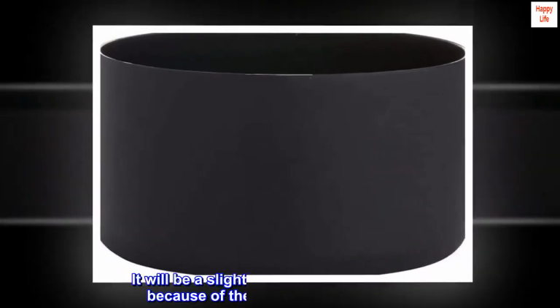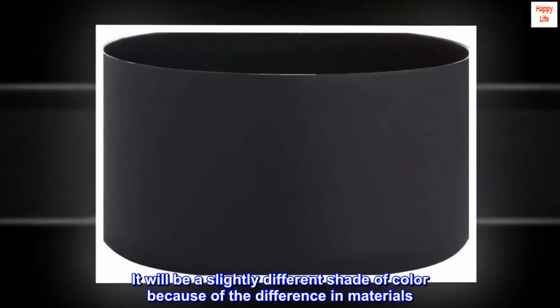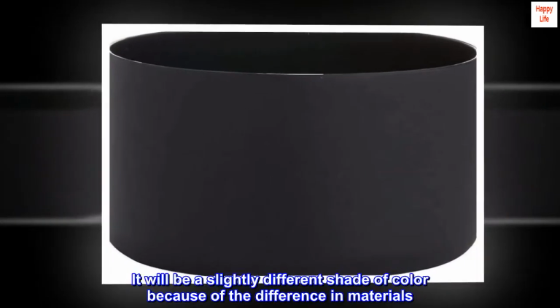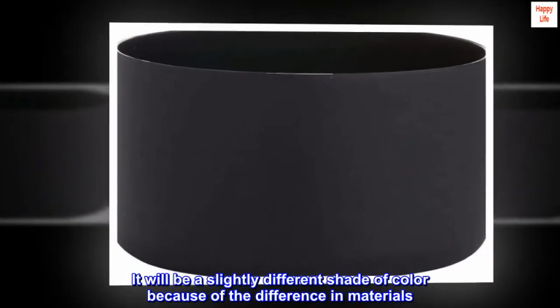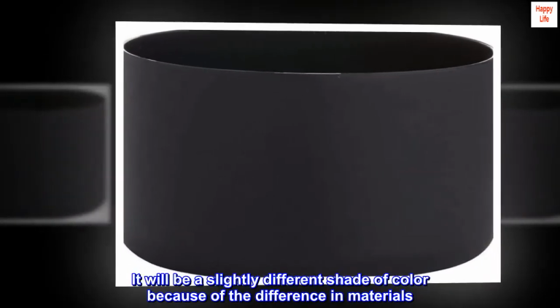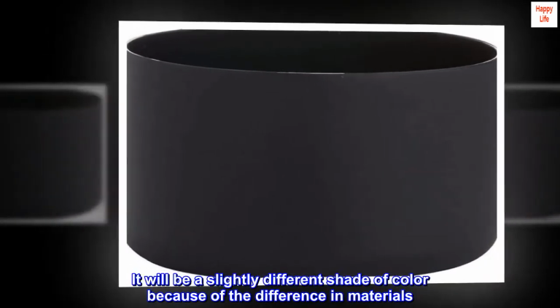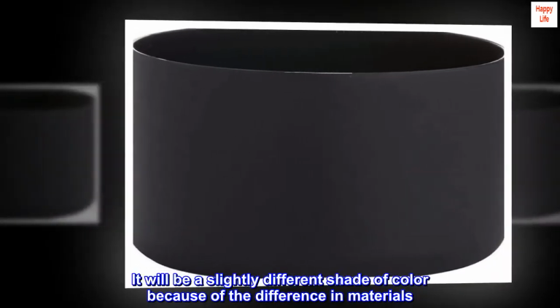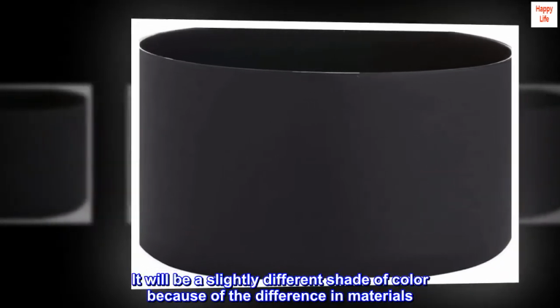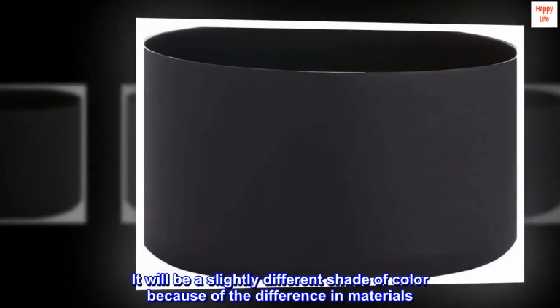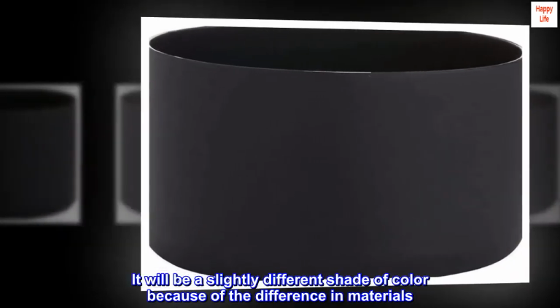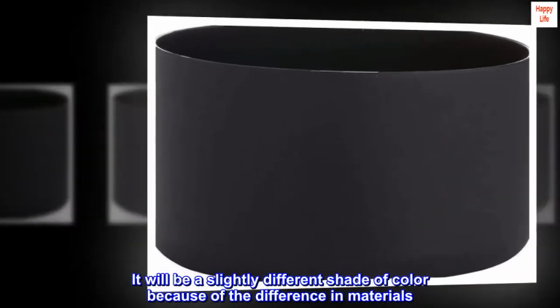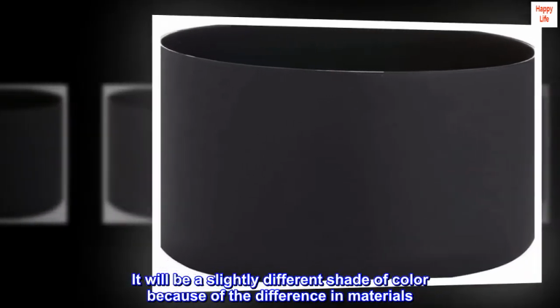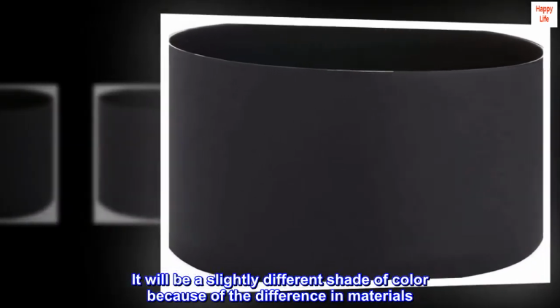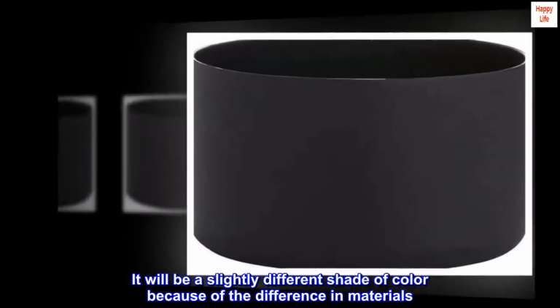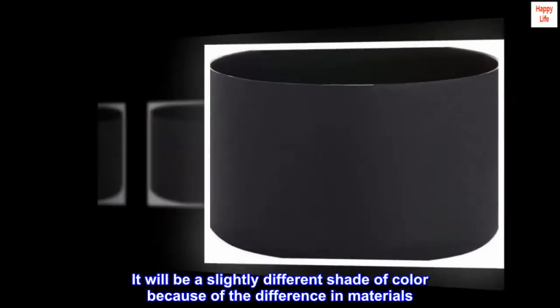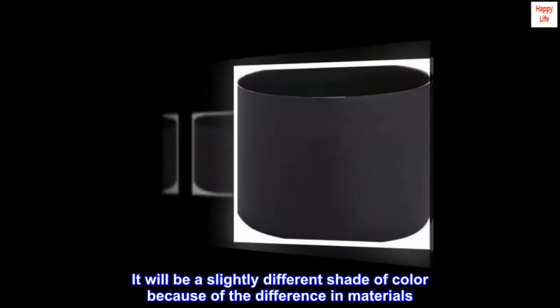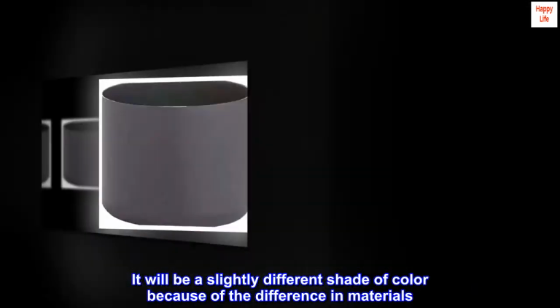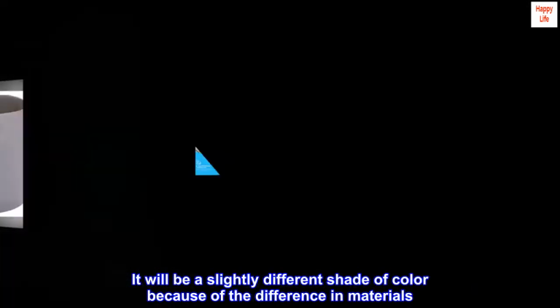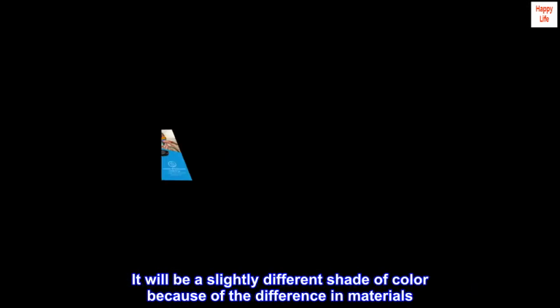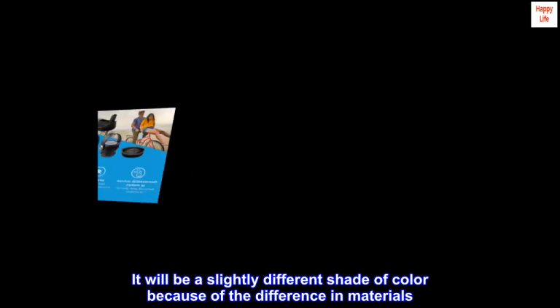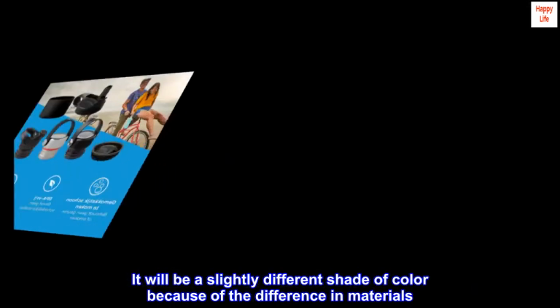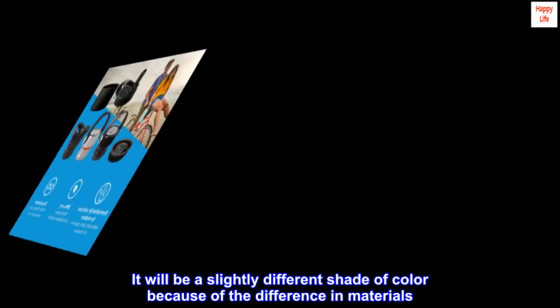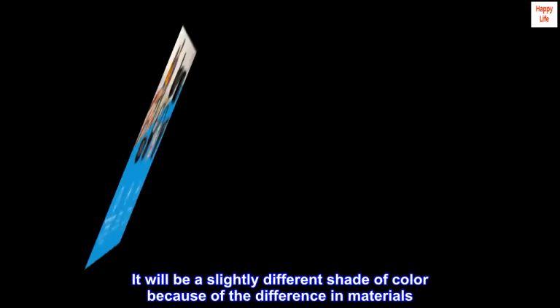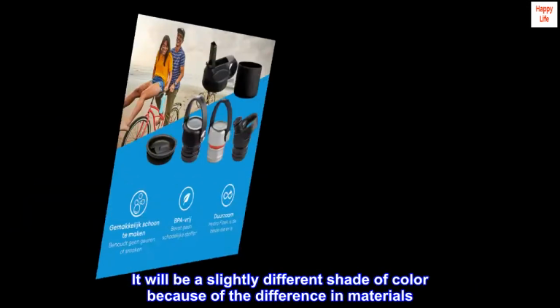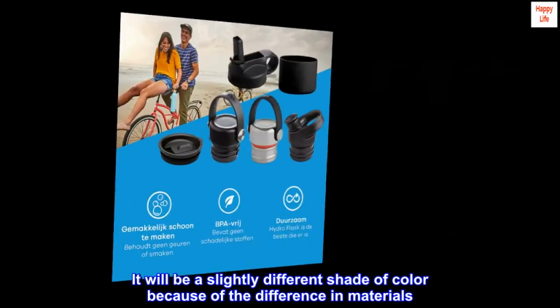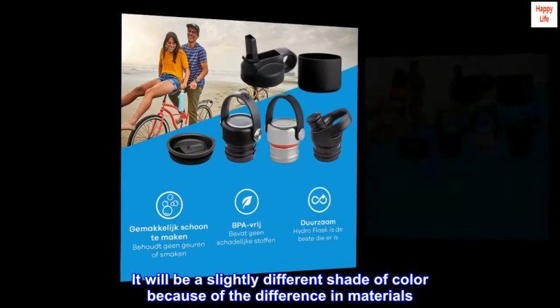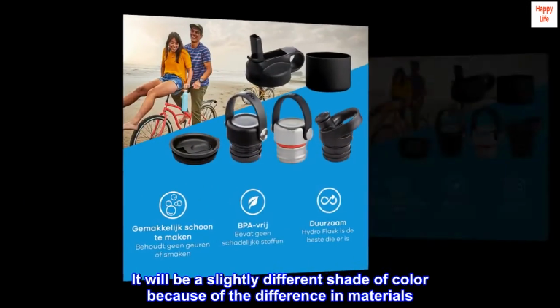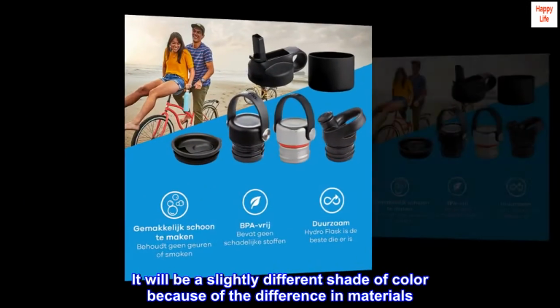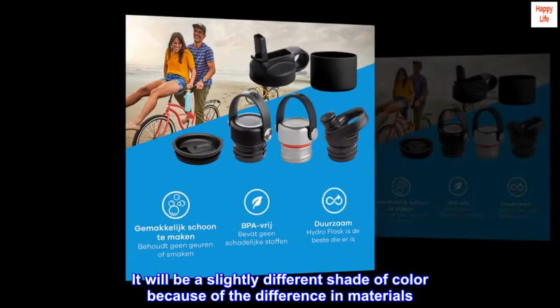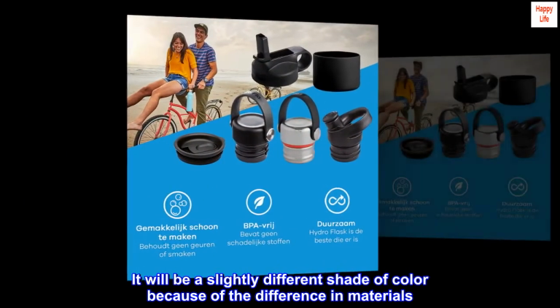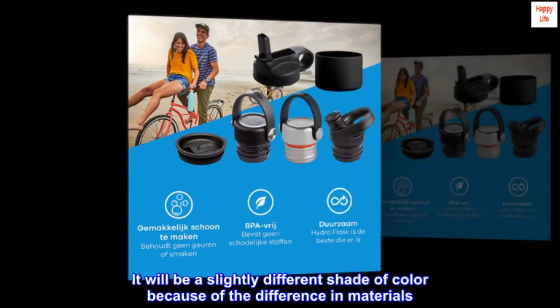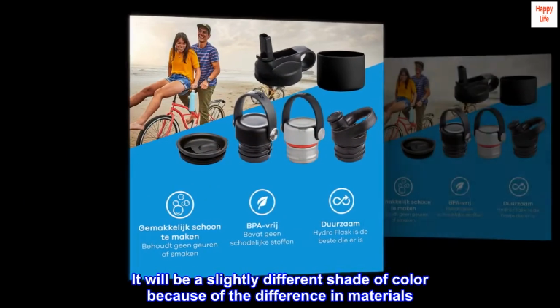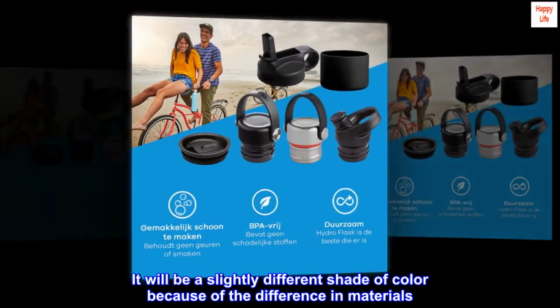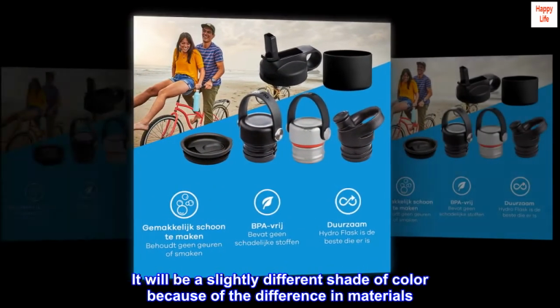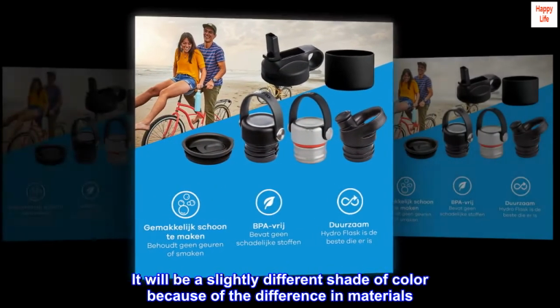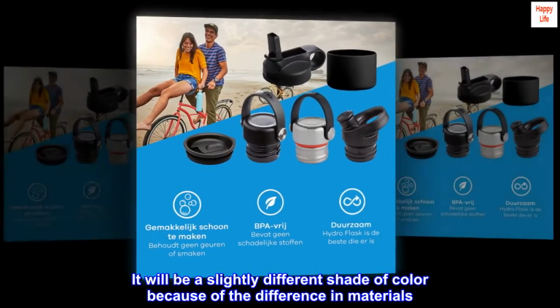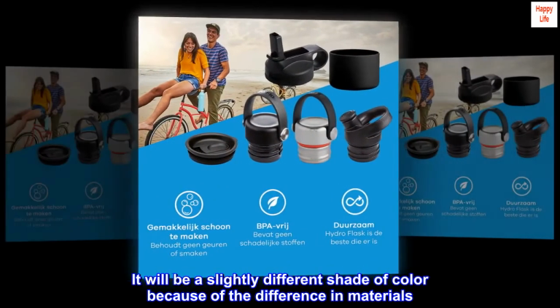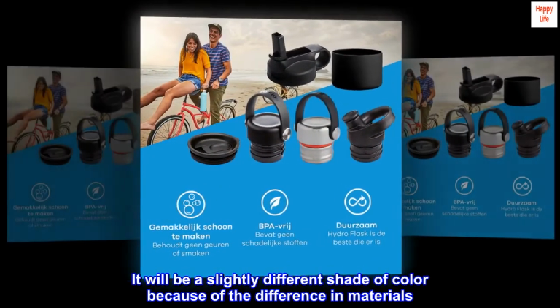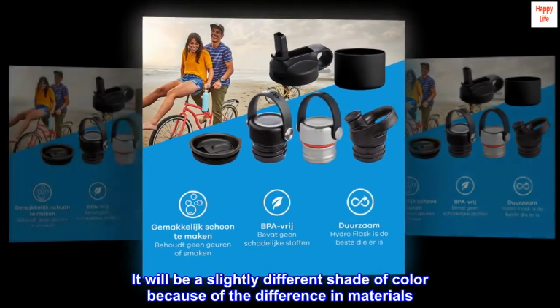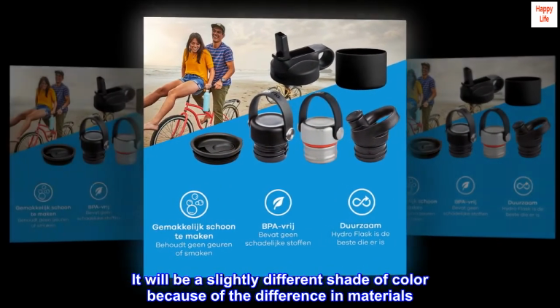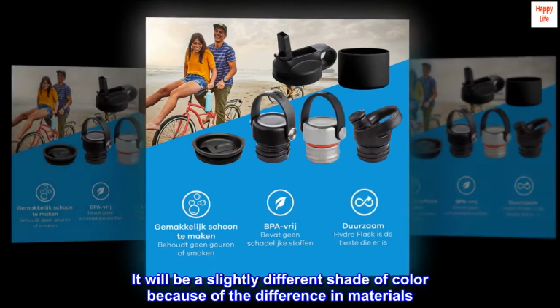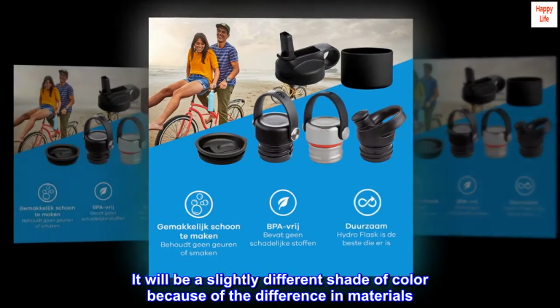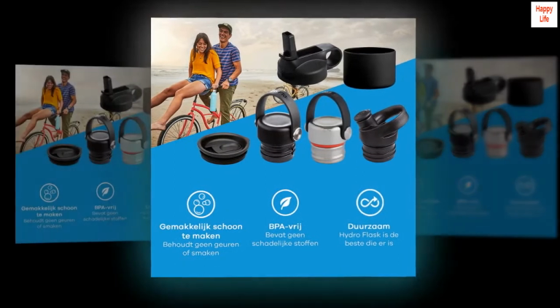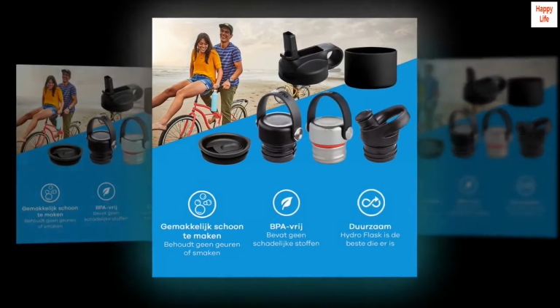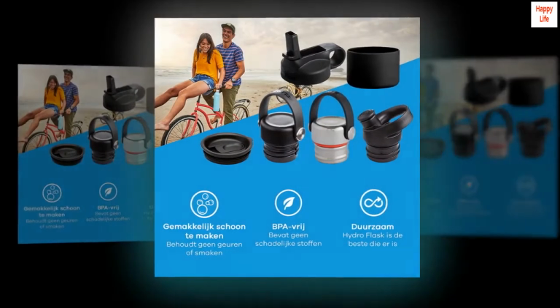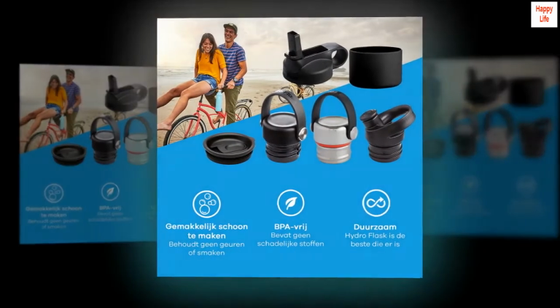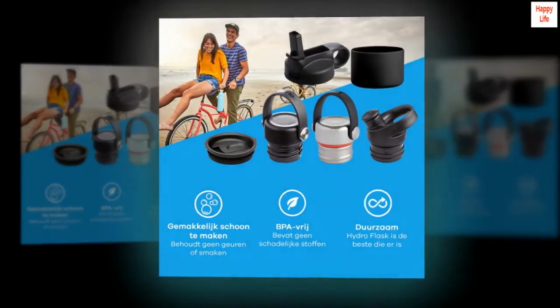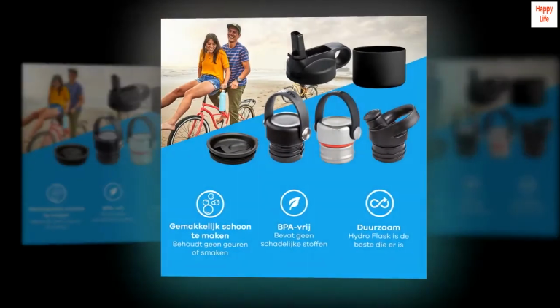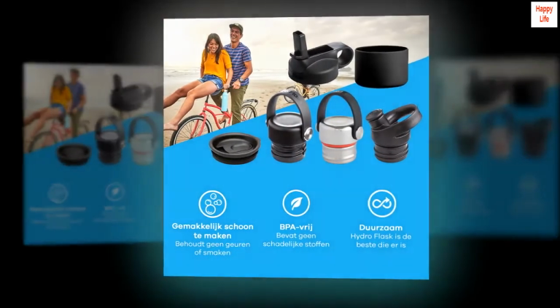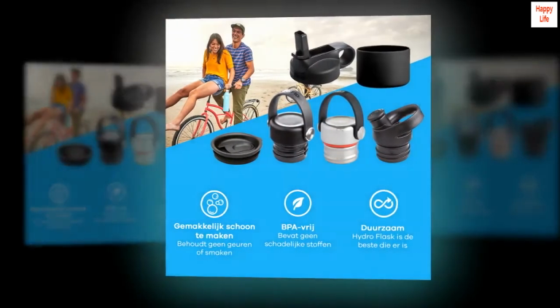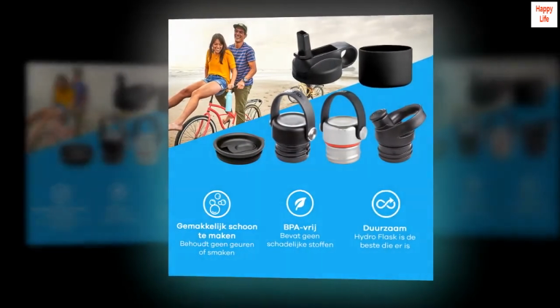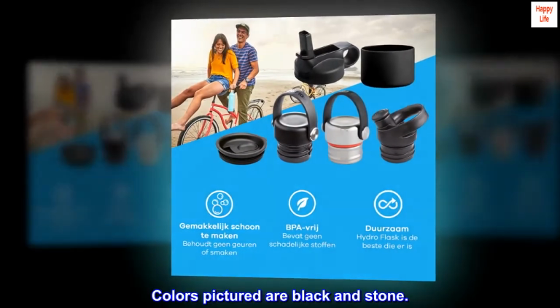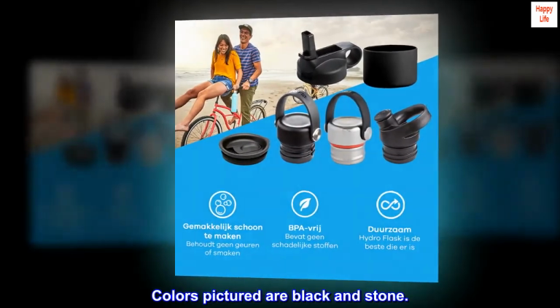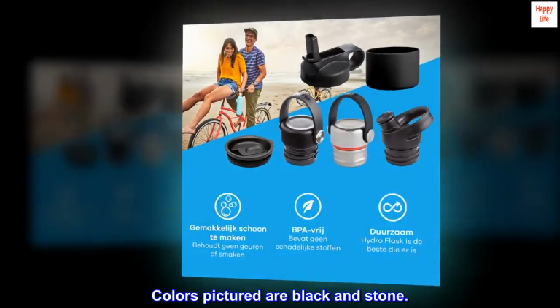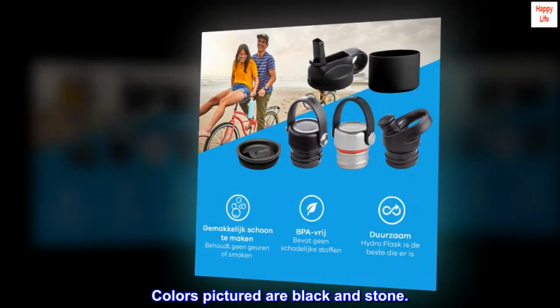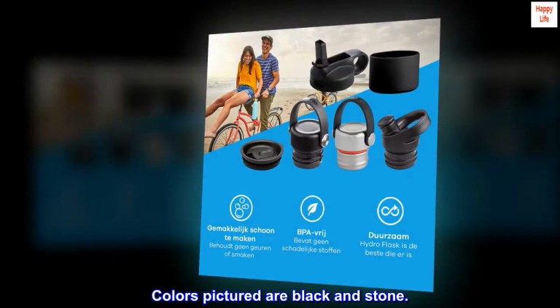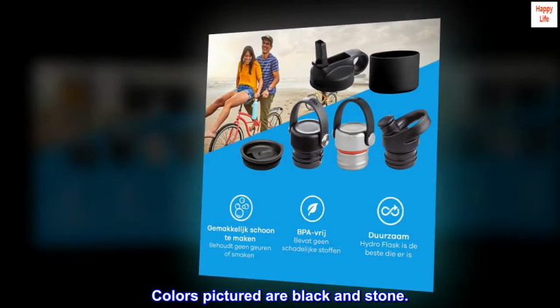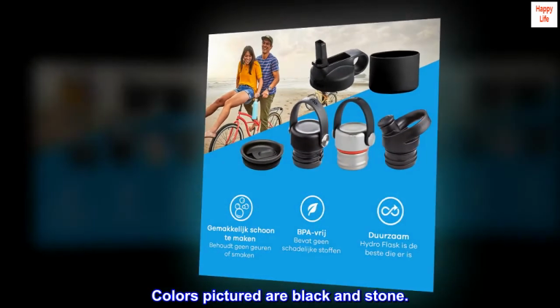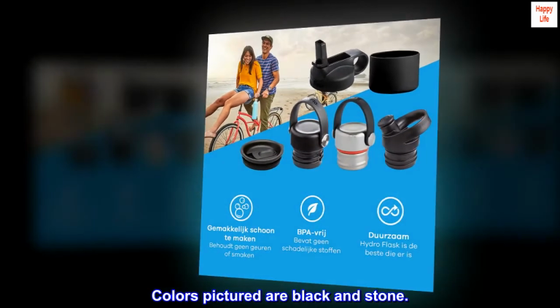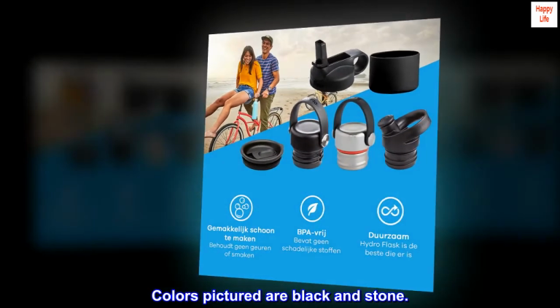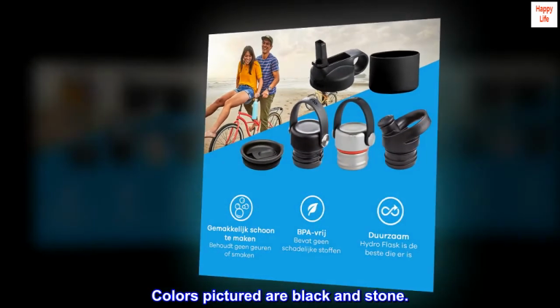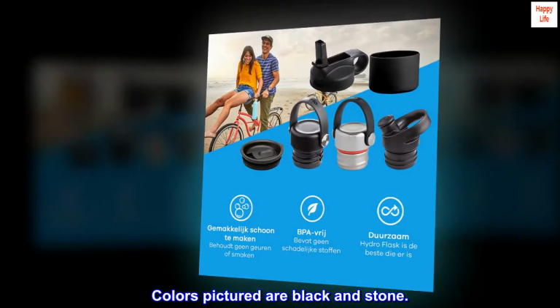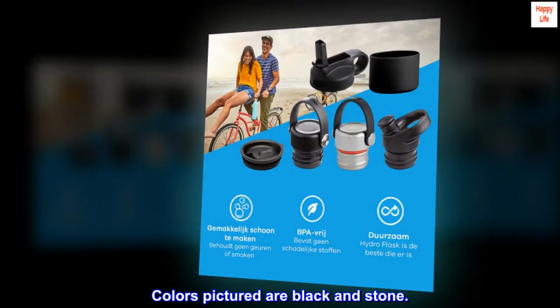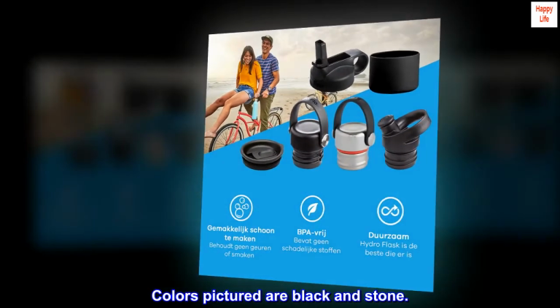It will be a slightly different shade of color because of the difference in materials. Colors pictured are black and stone.